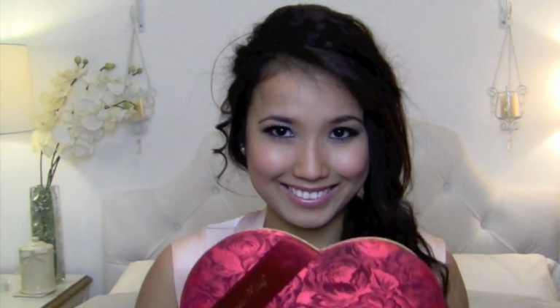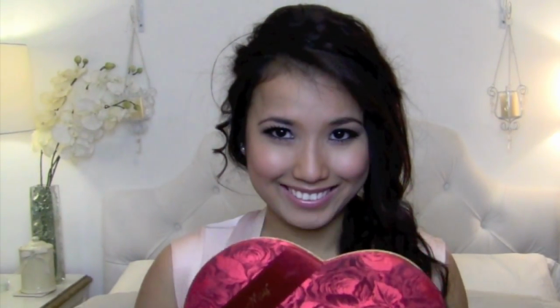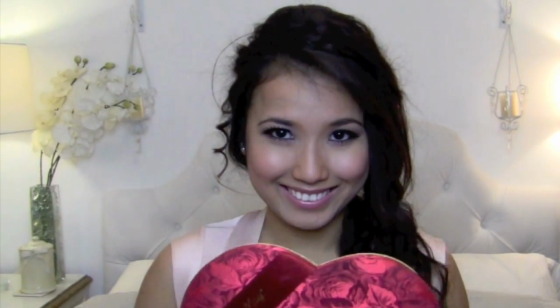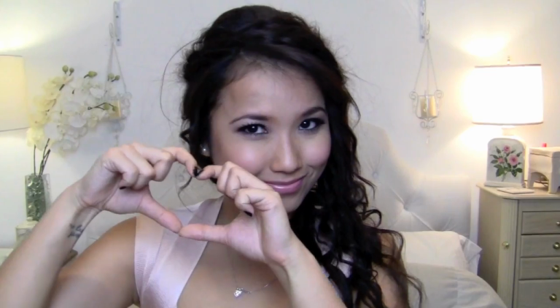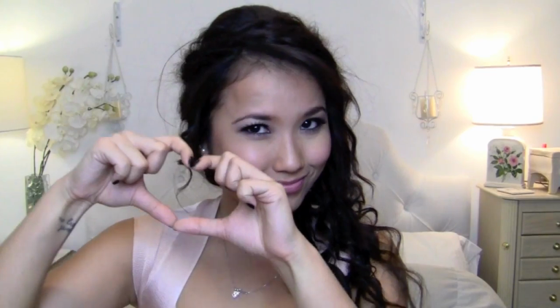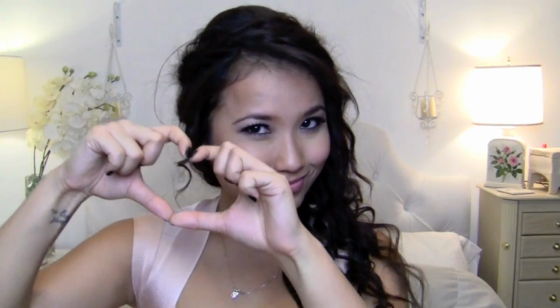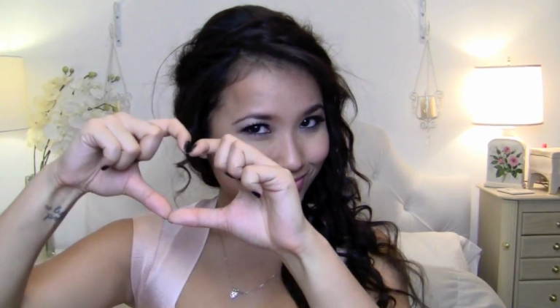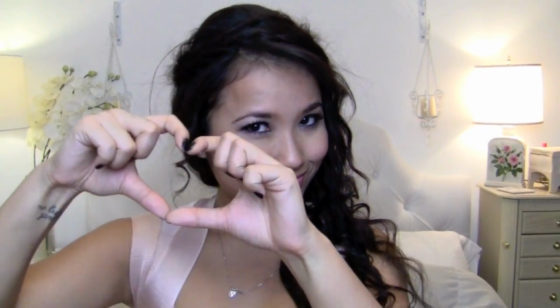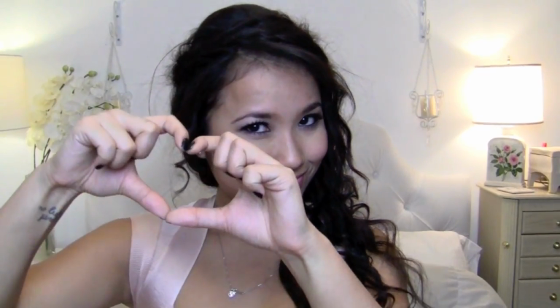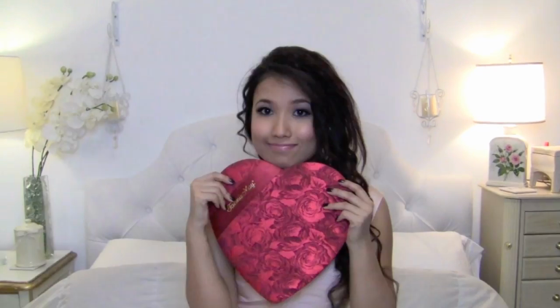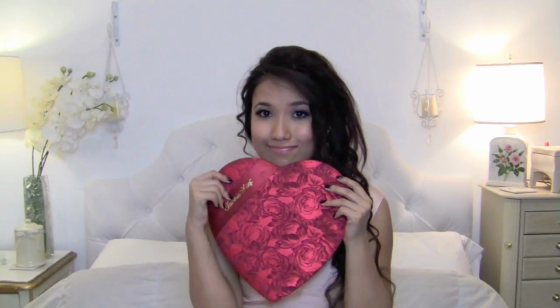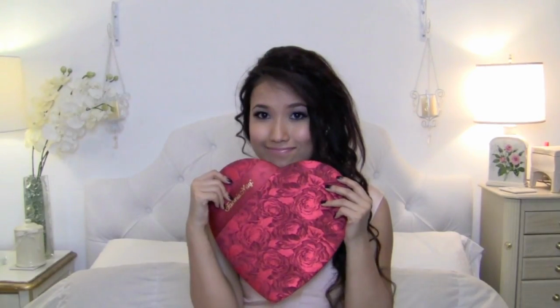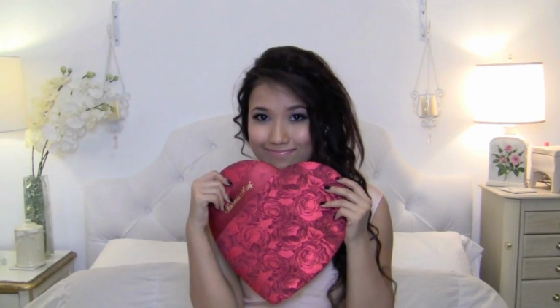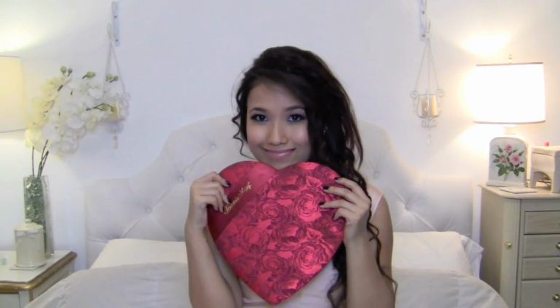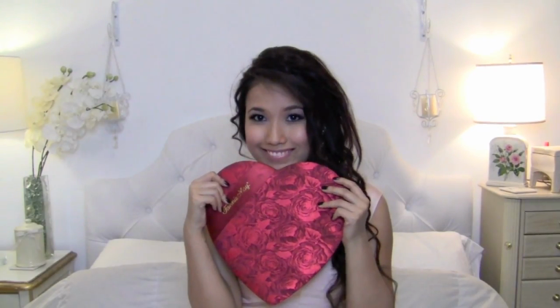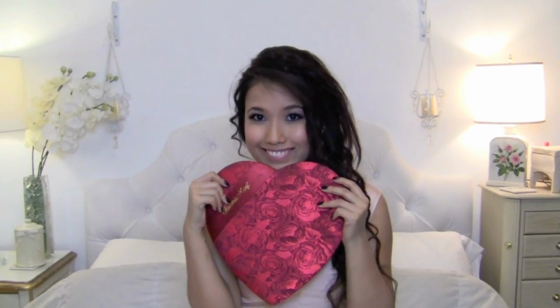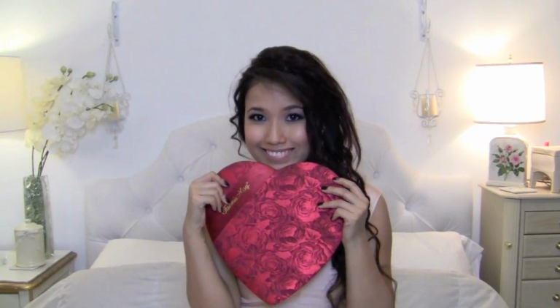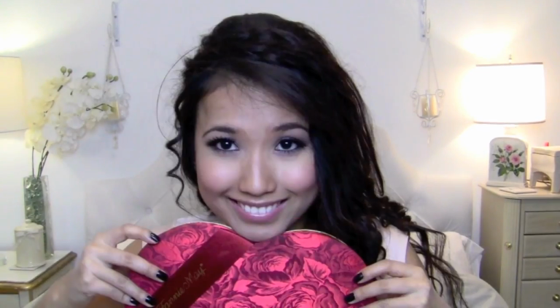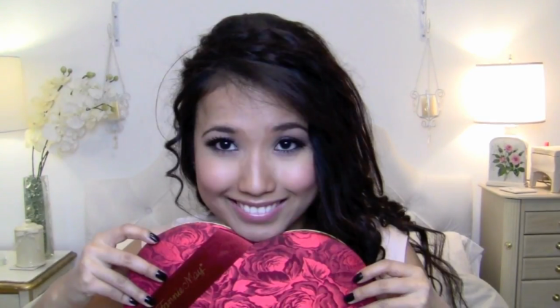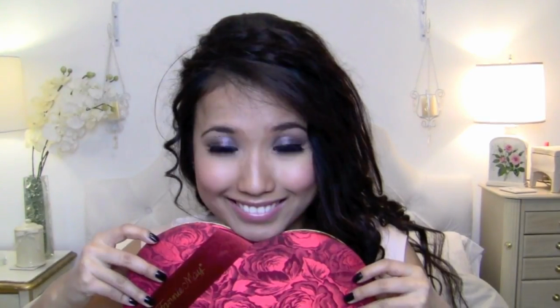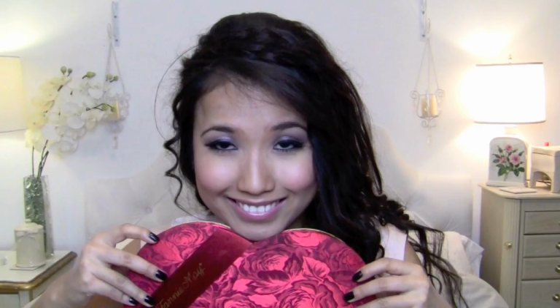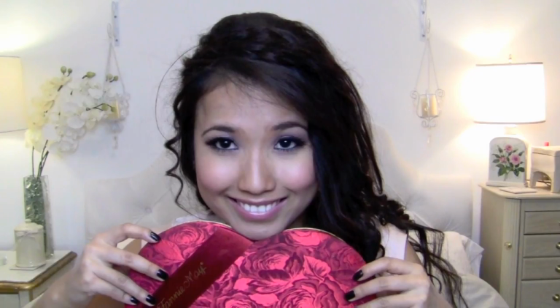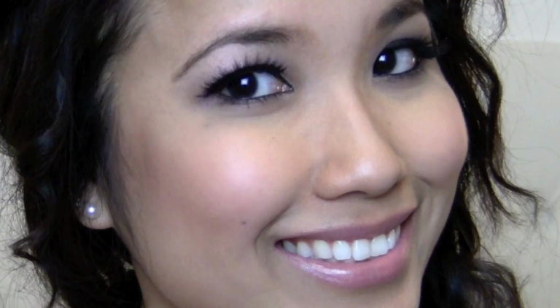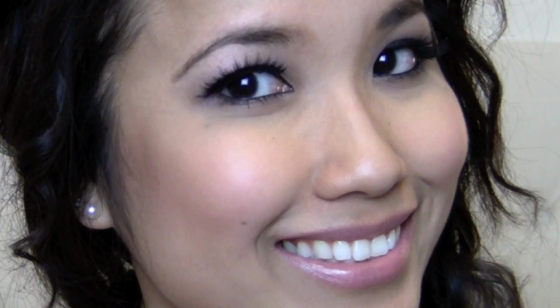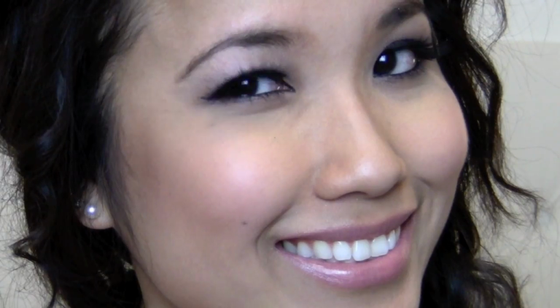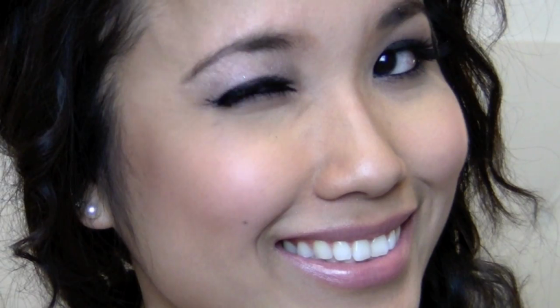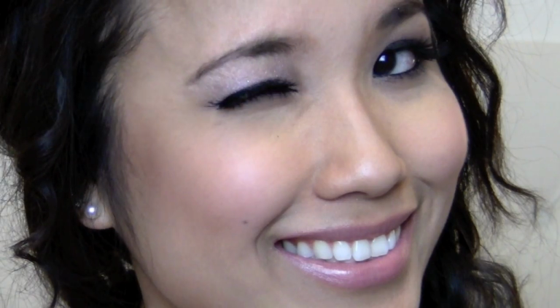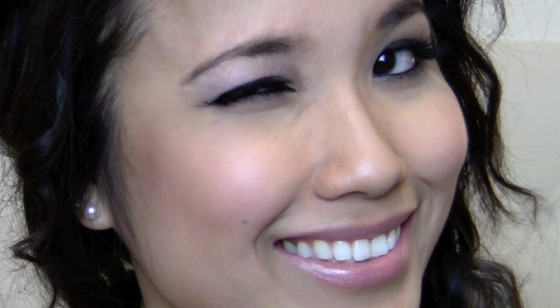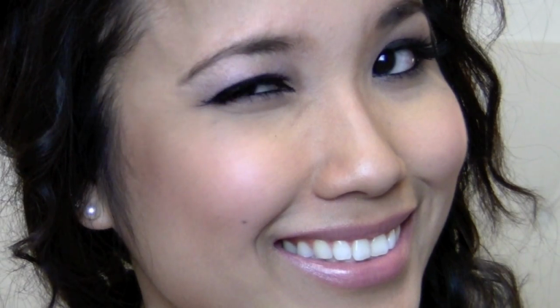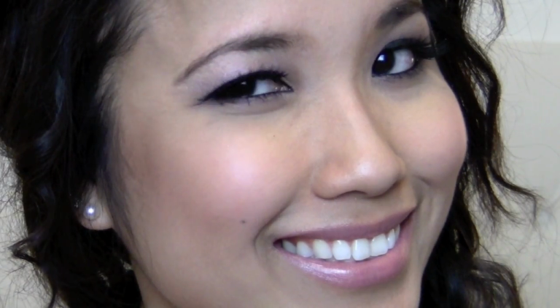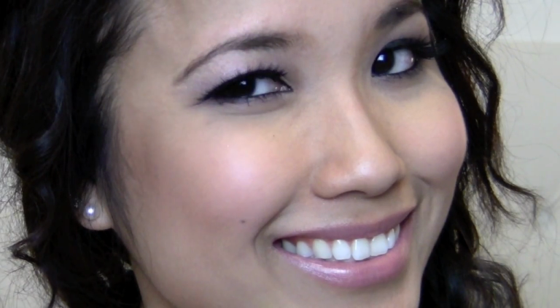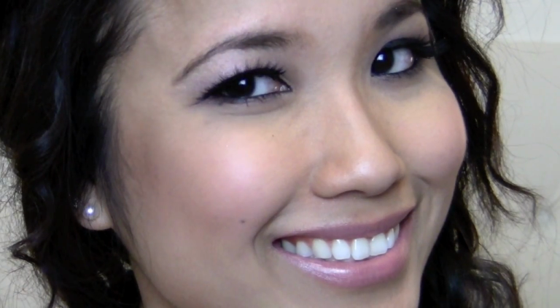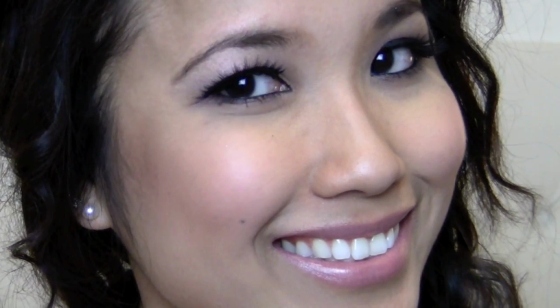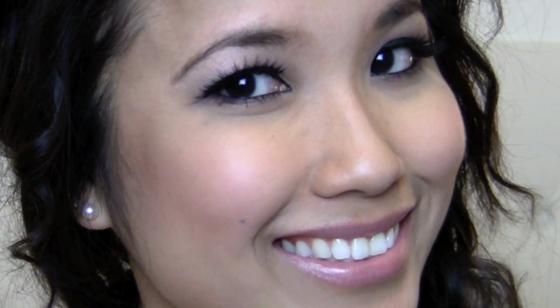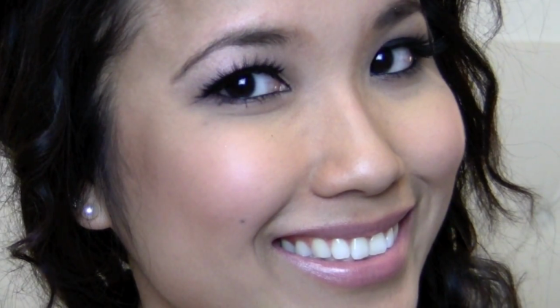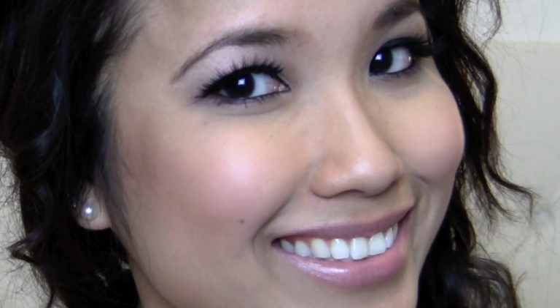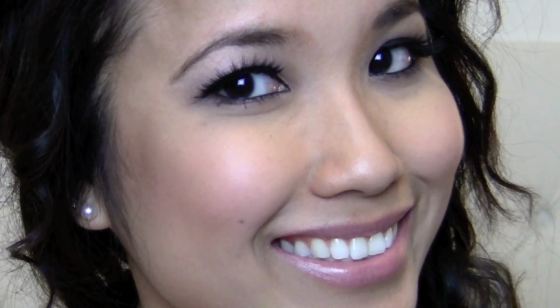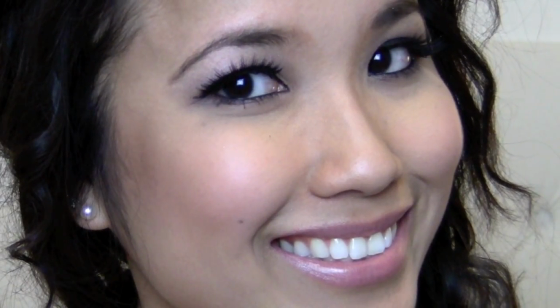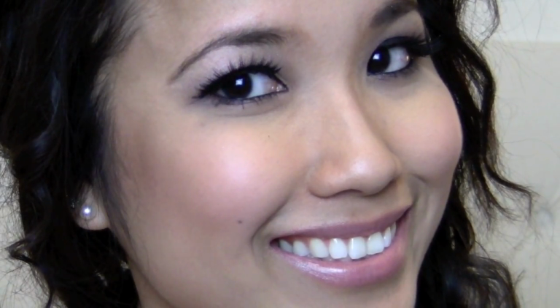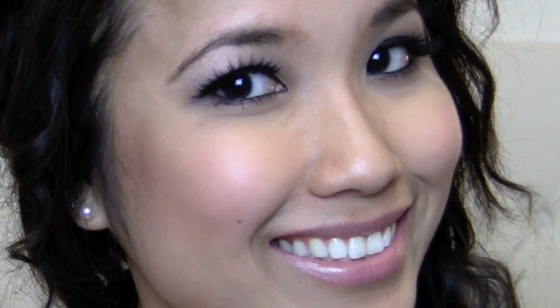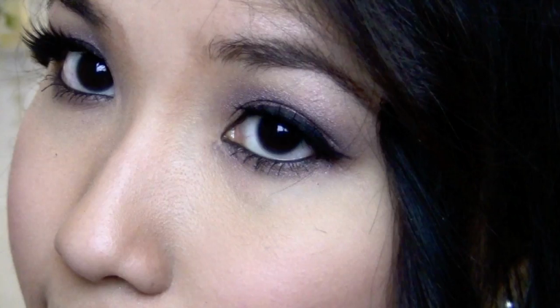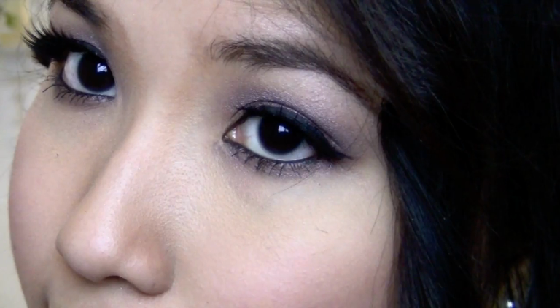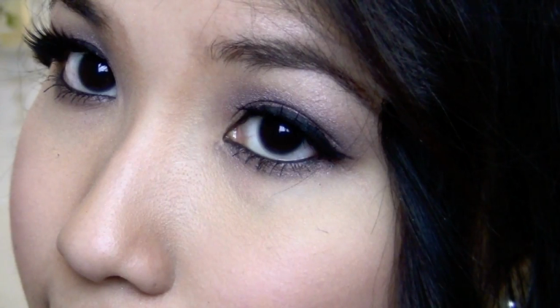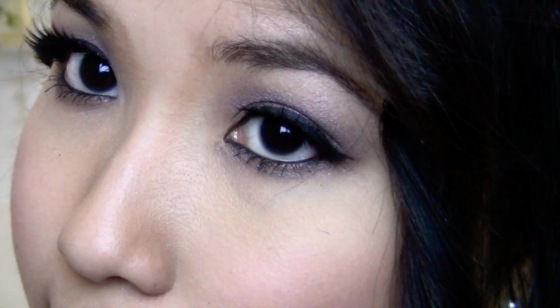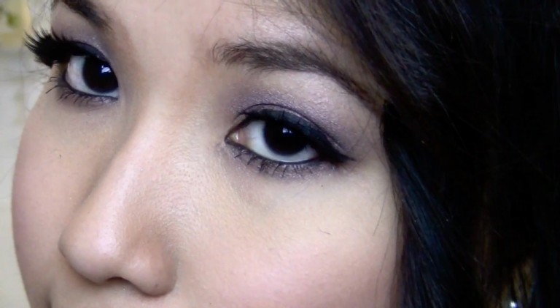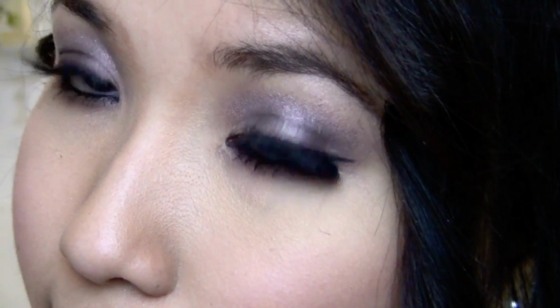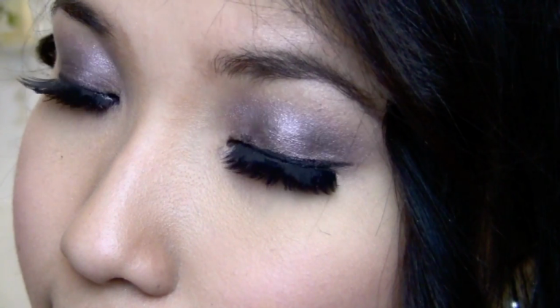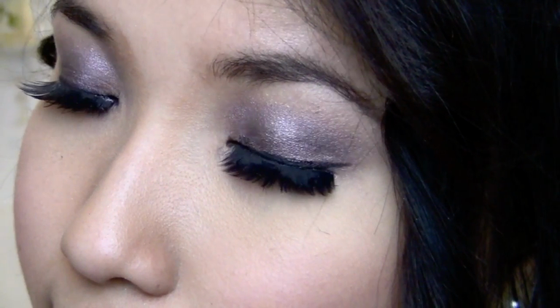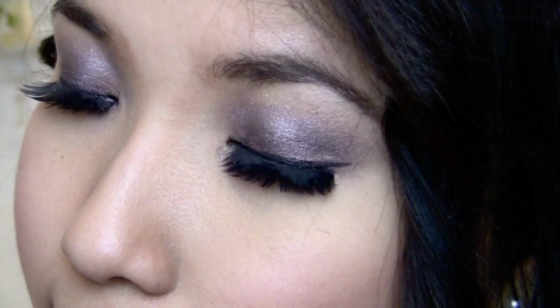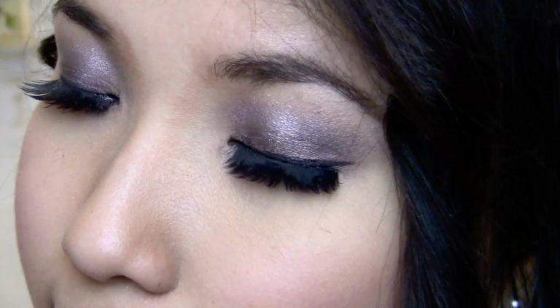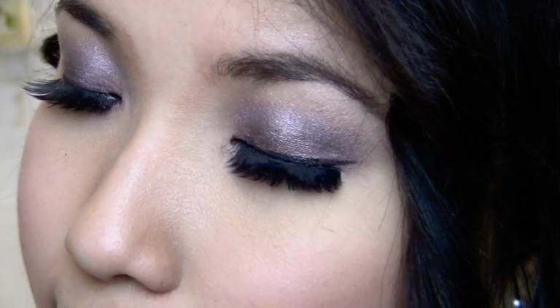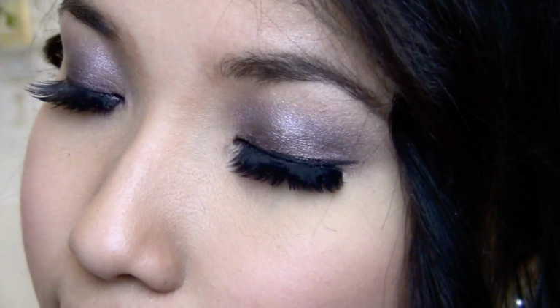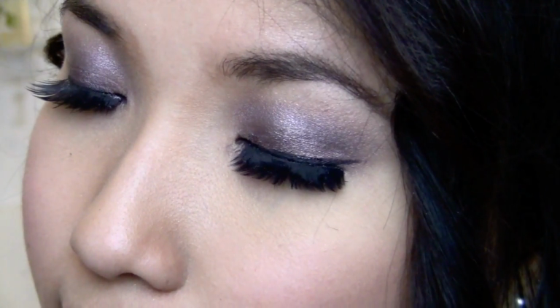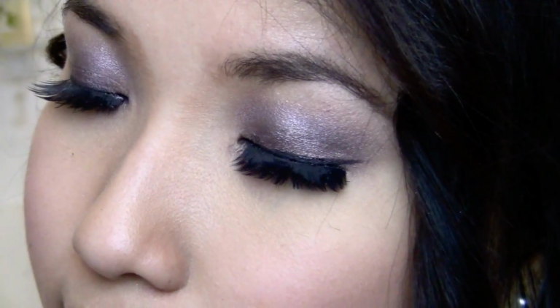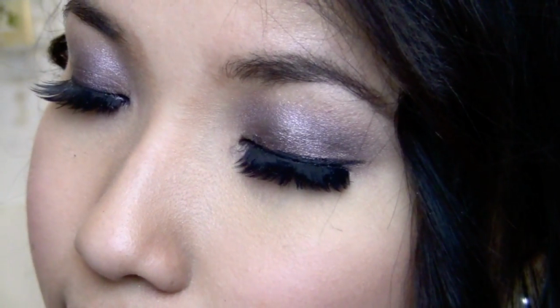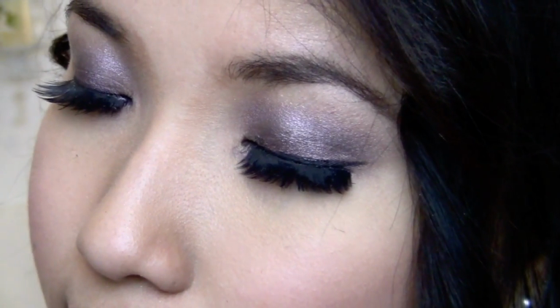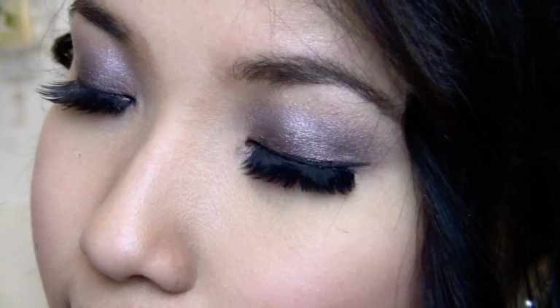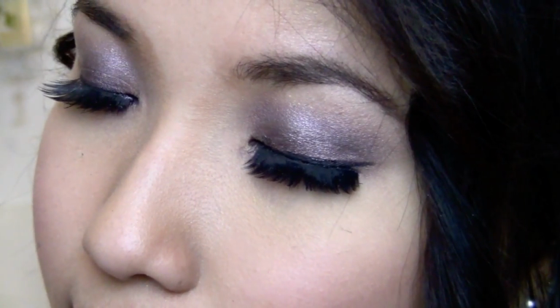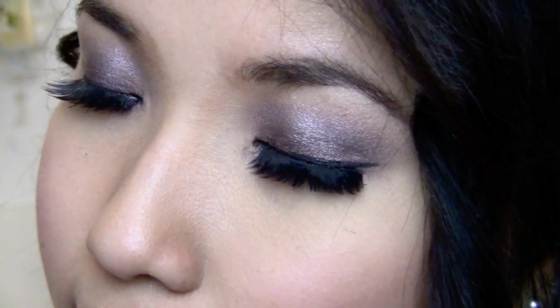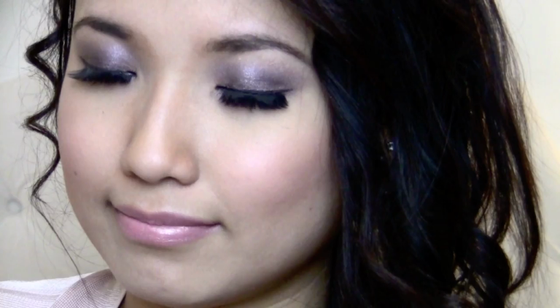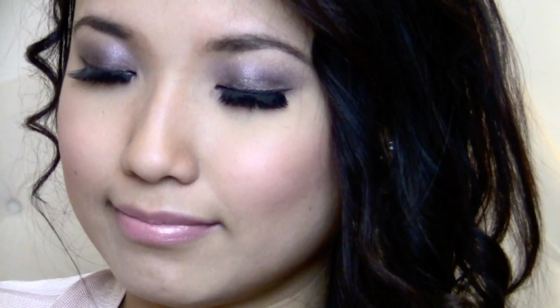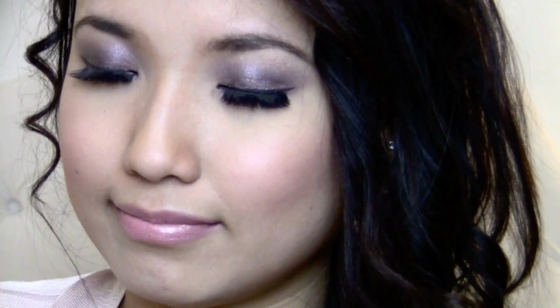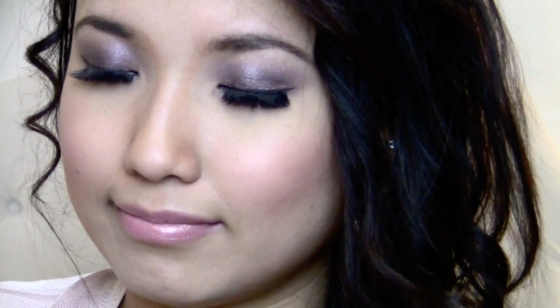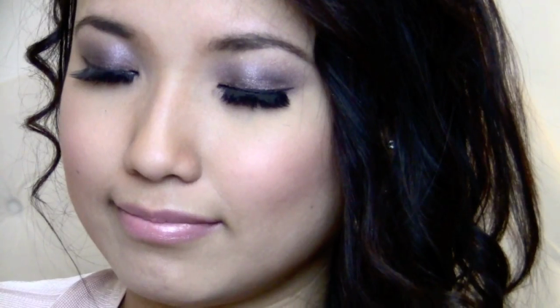Howdy! So today I'm going to do a Valentine's Day look that is subtle and will enhance your beauty instead of hide it.